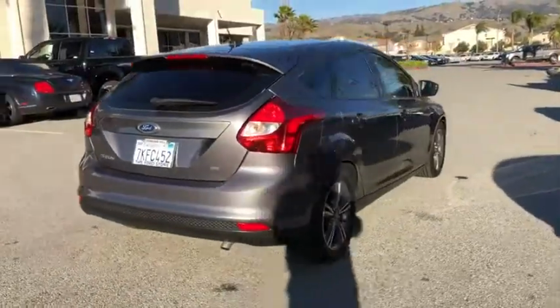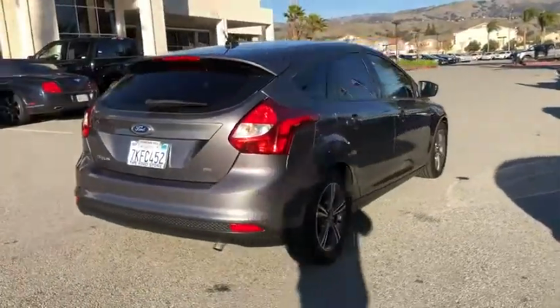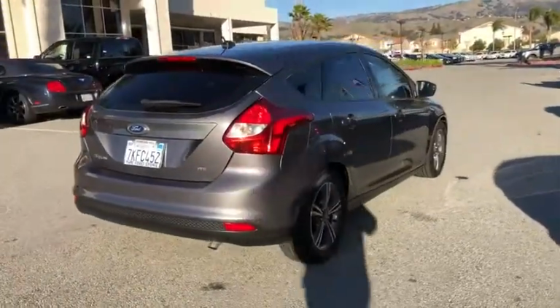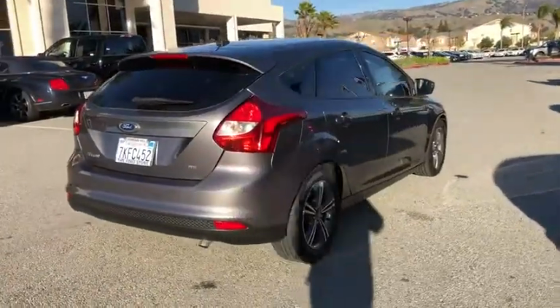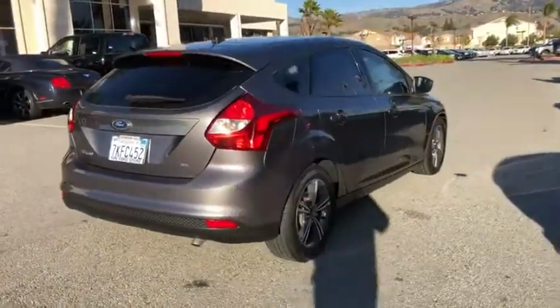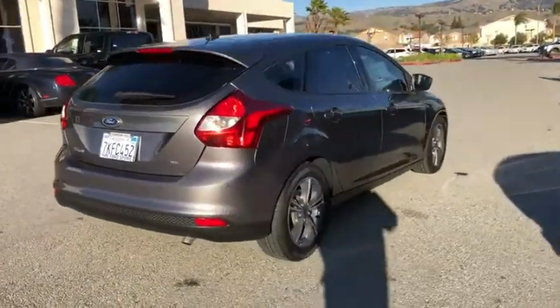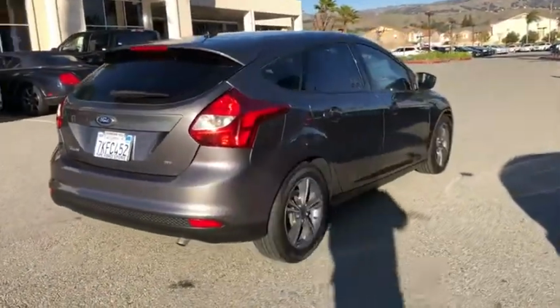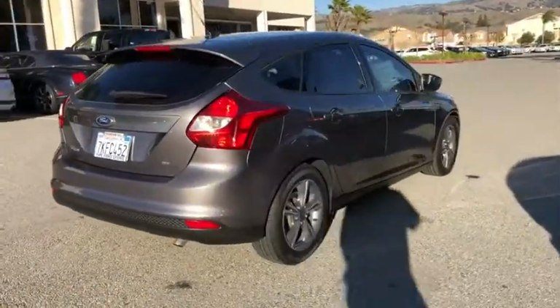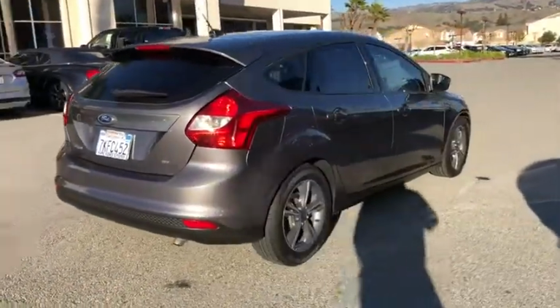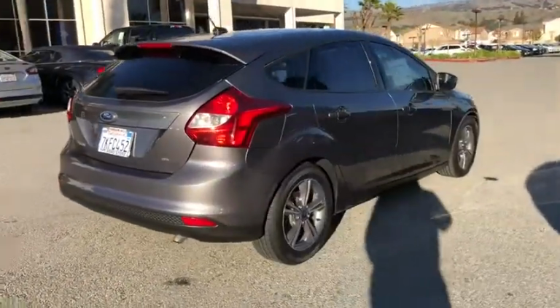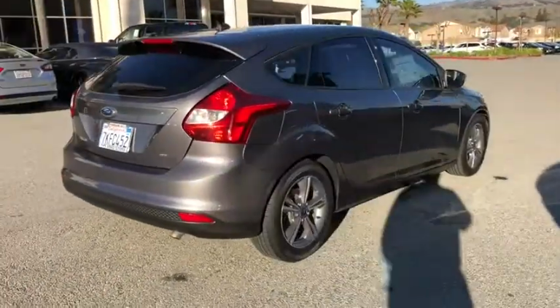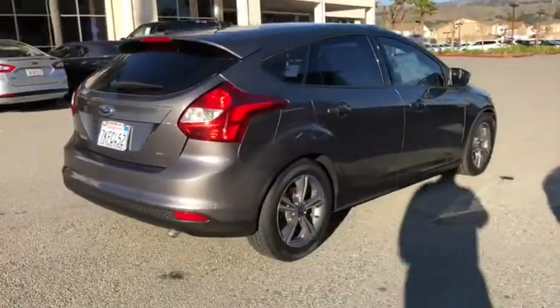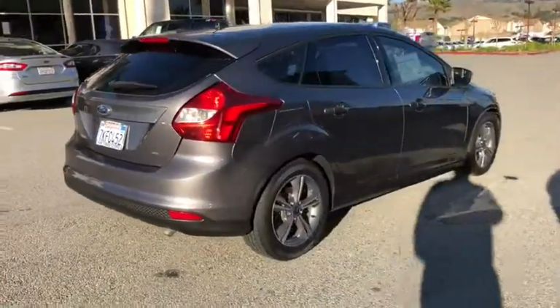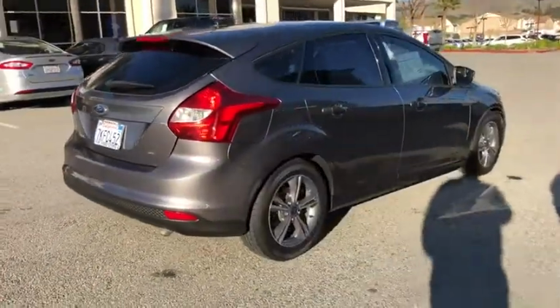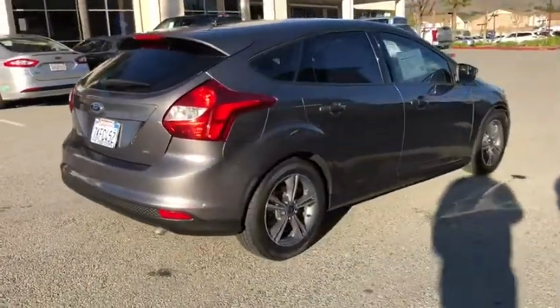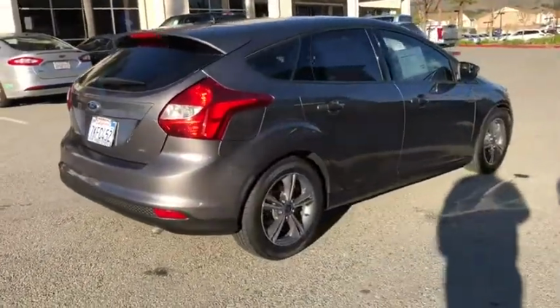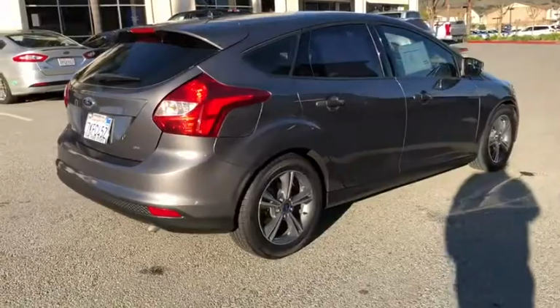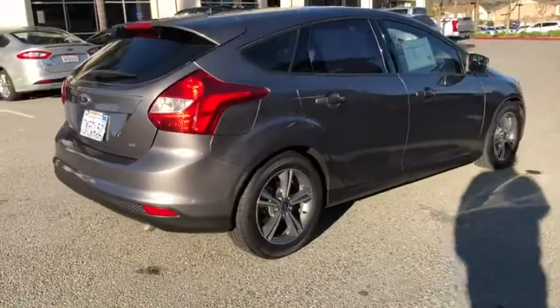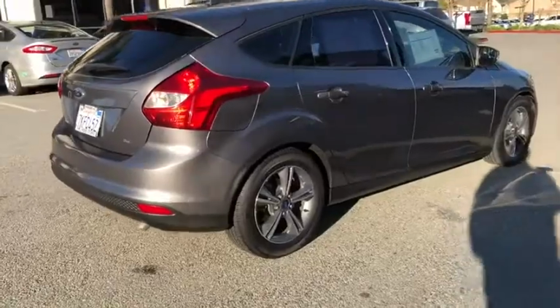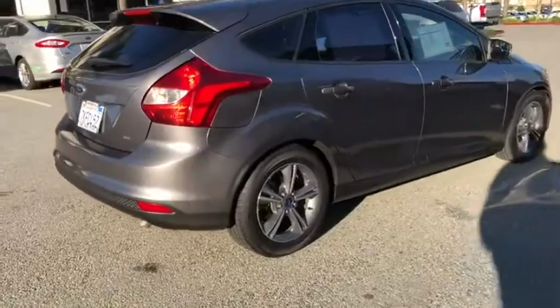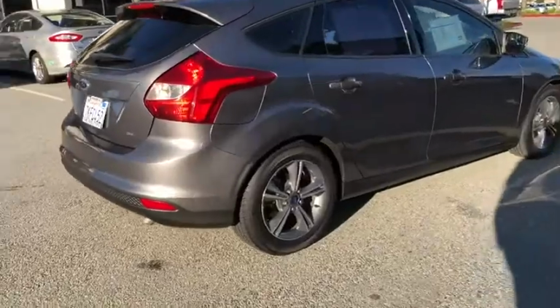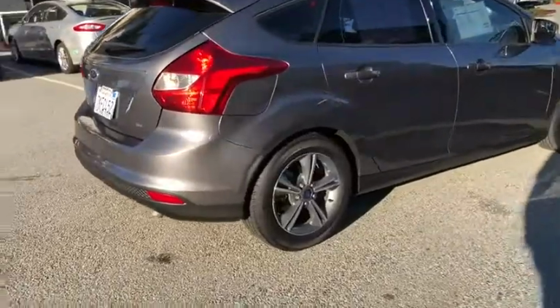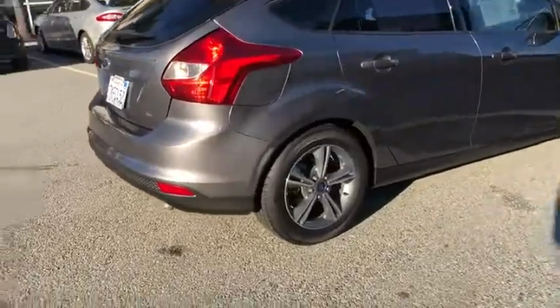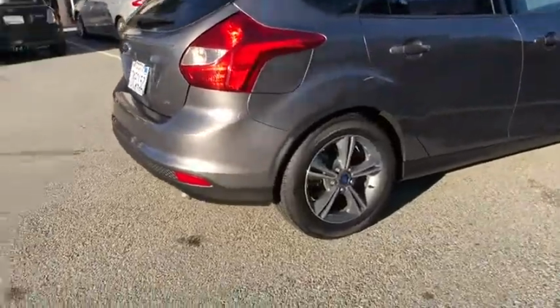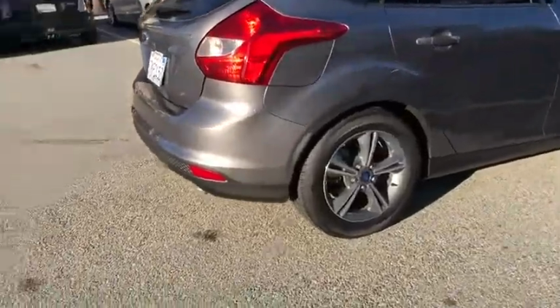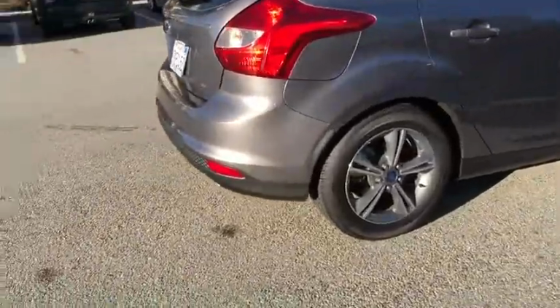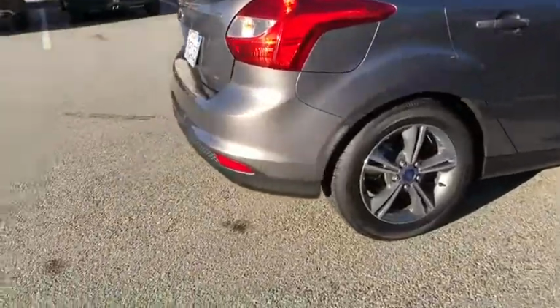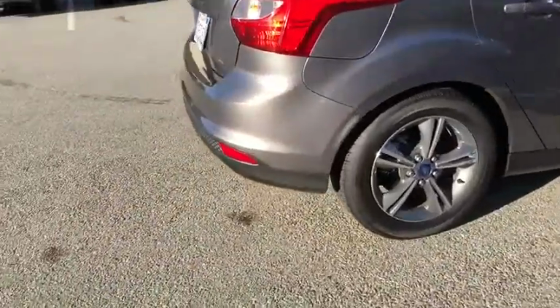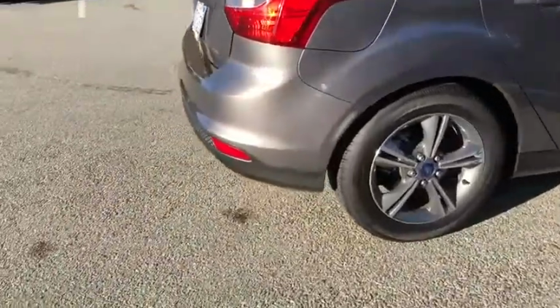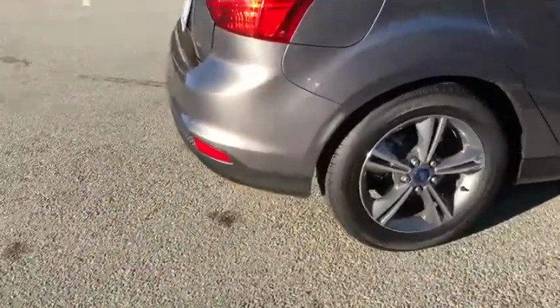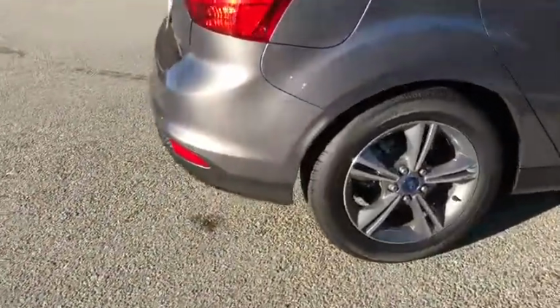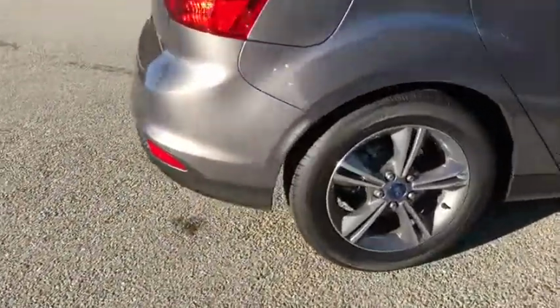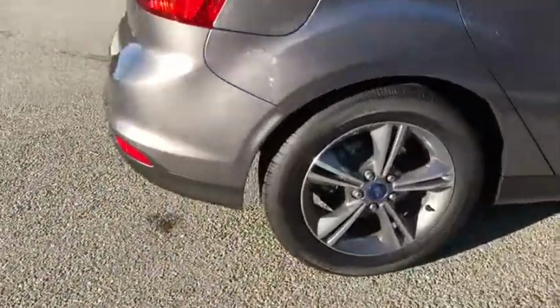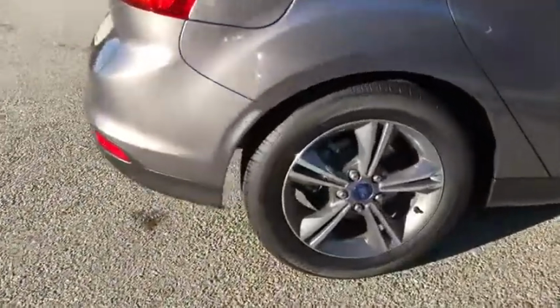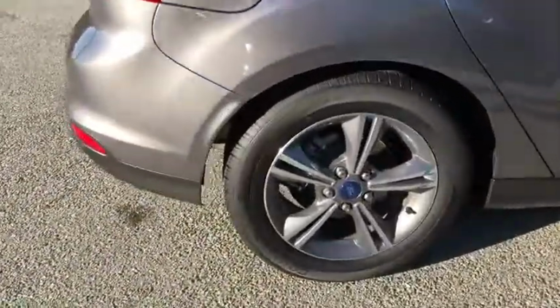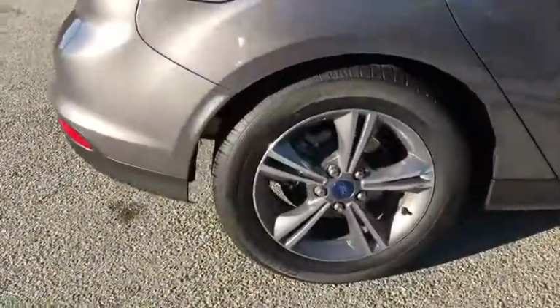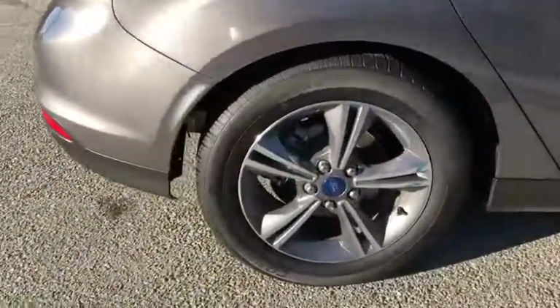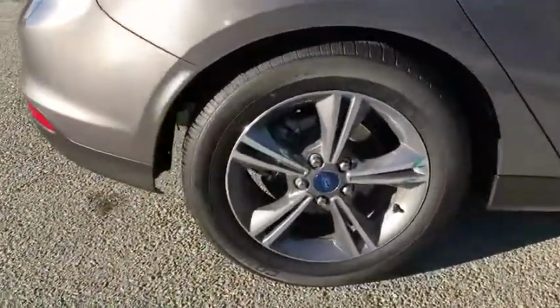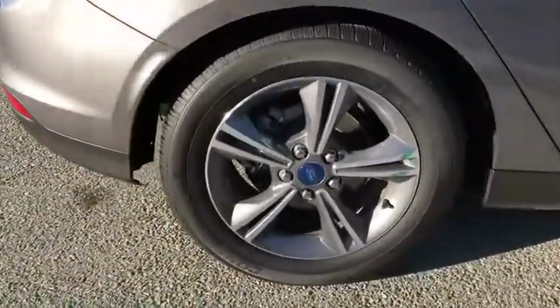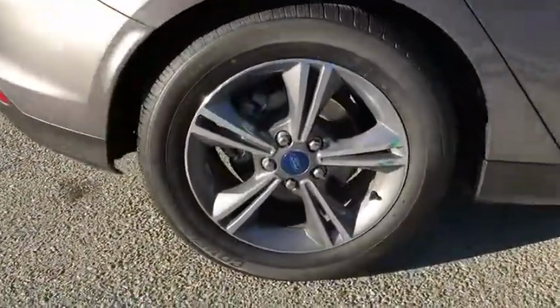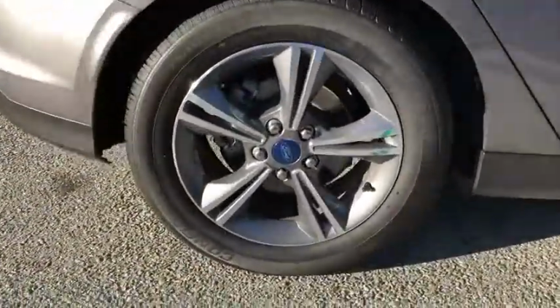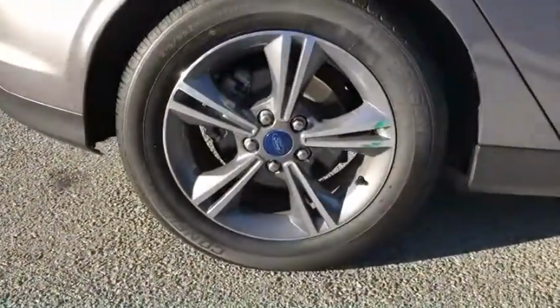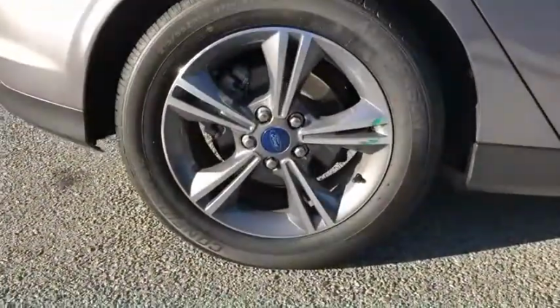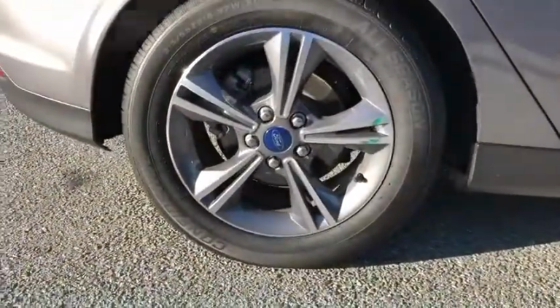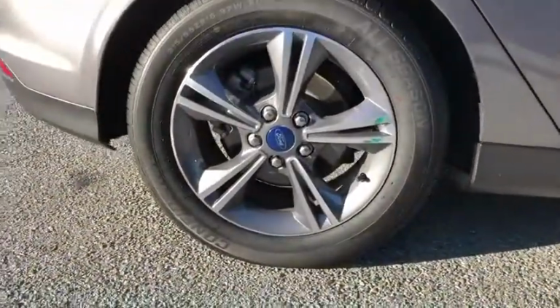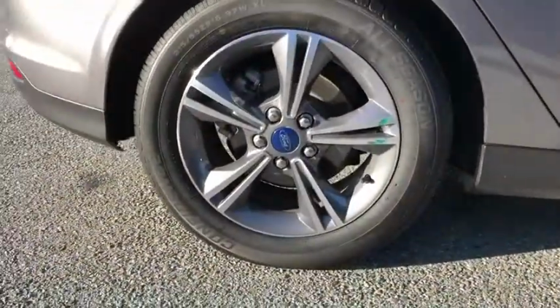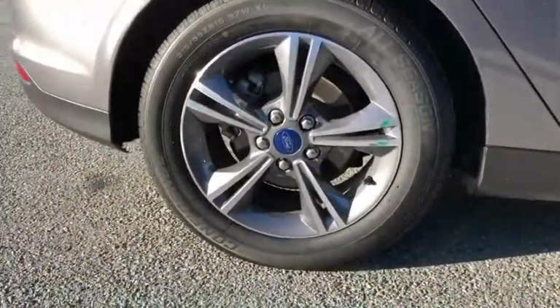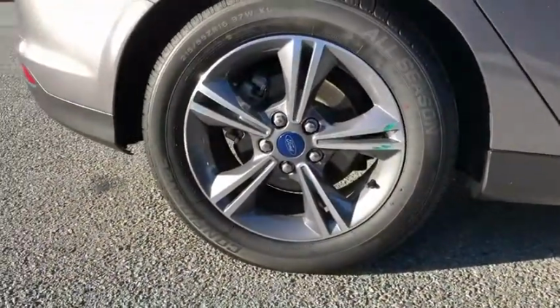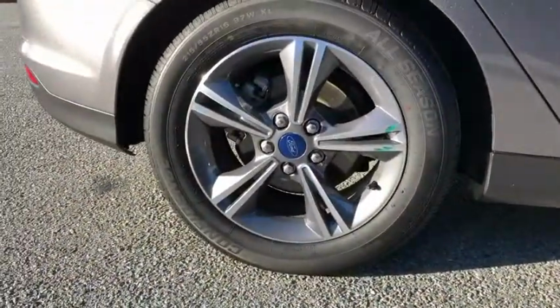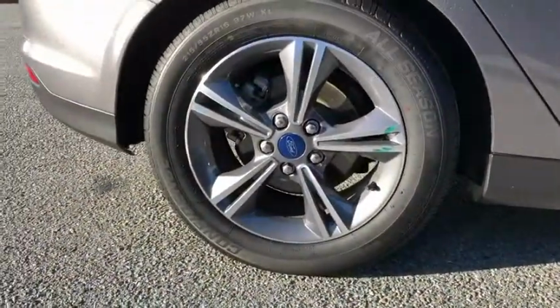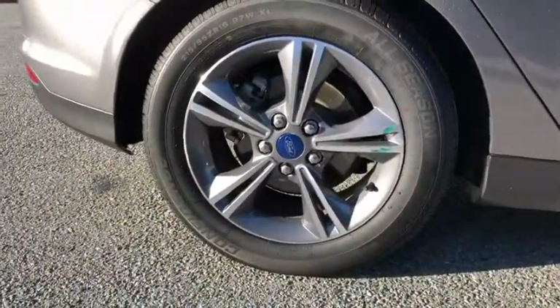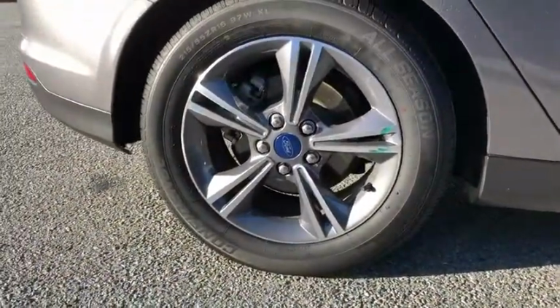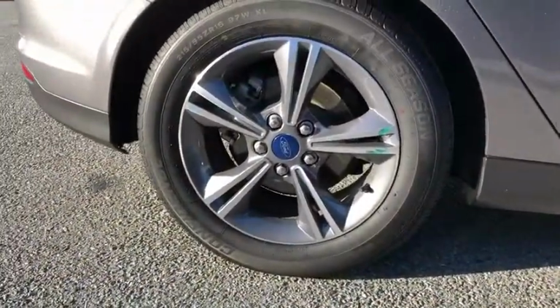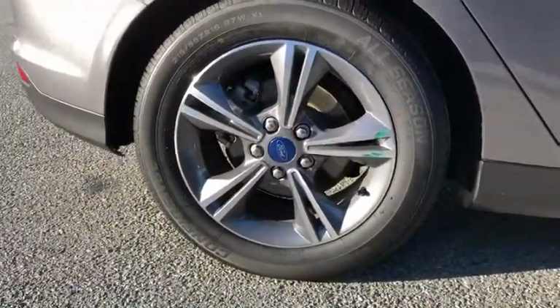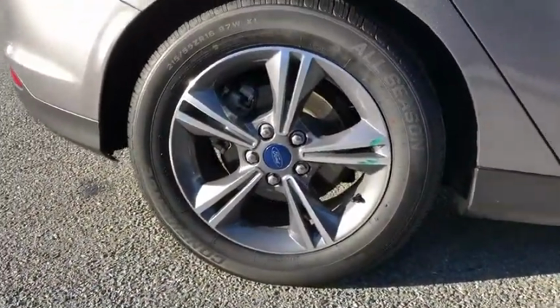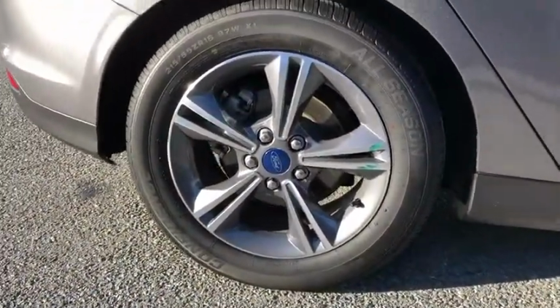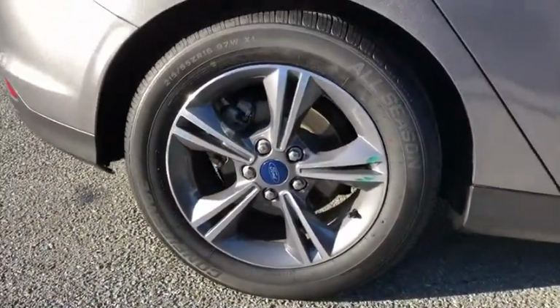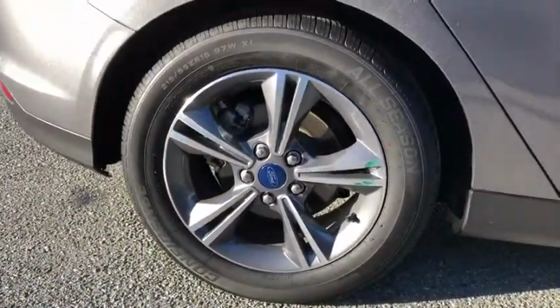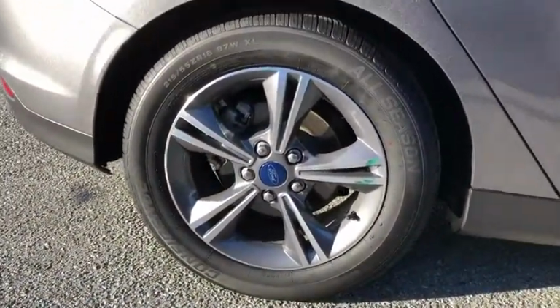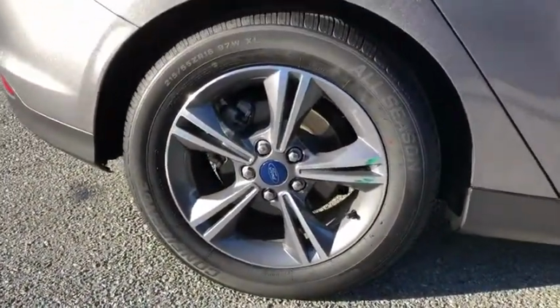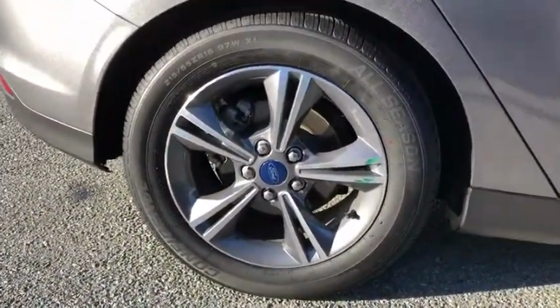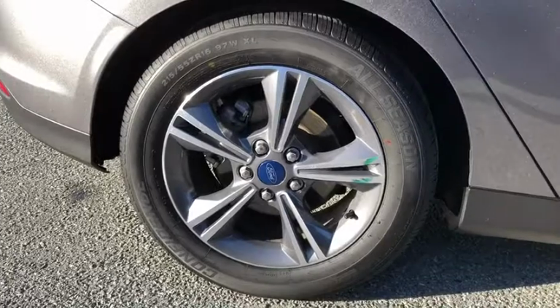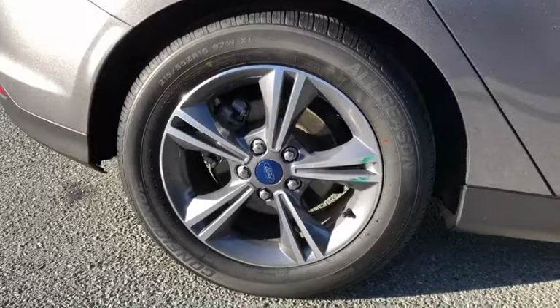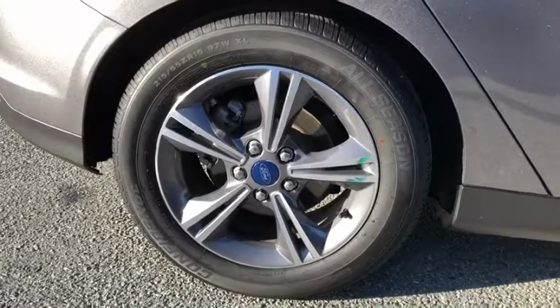Driver vanity mirror, tilt steering wheel, front bucket seats. This beauty will even make your house keys jealous. Drive it today.